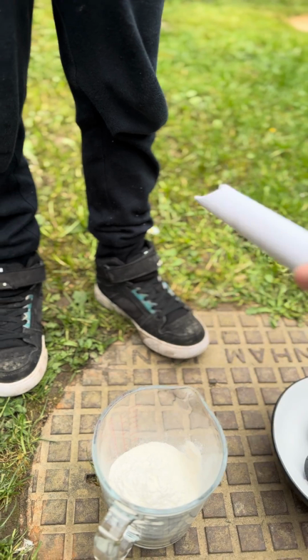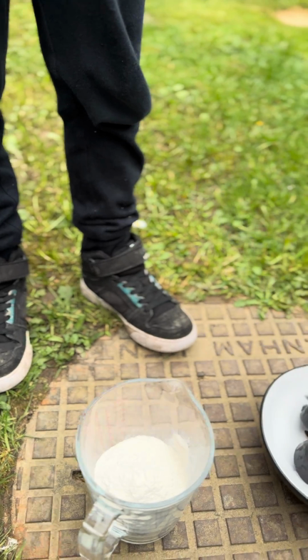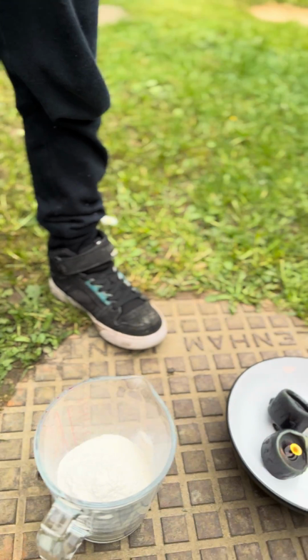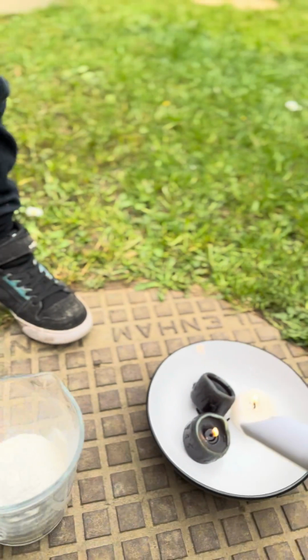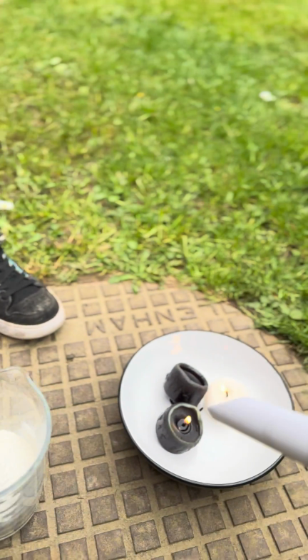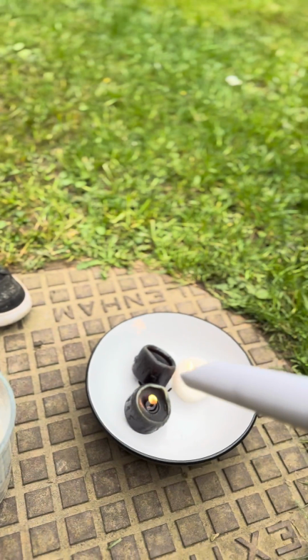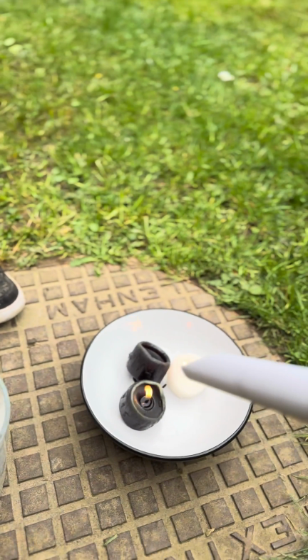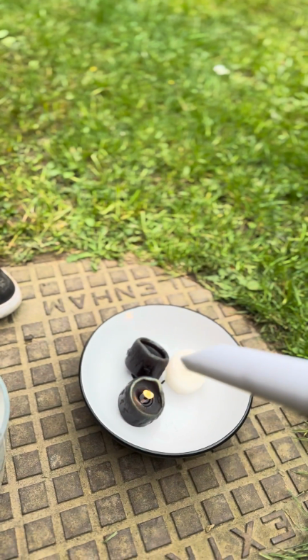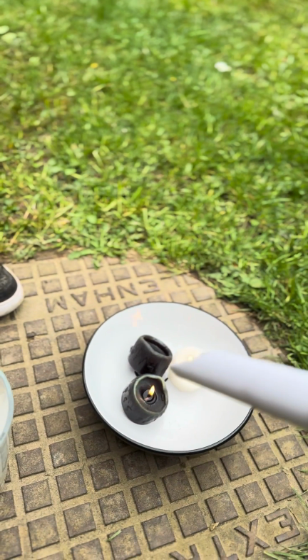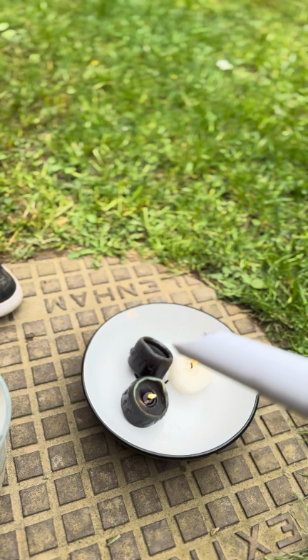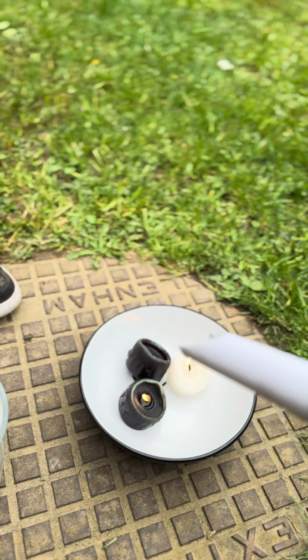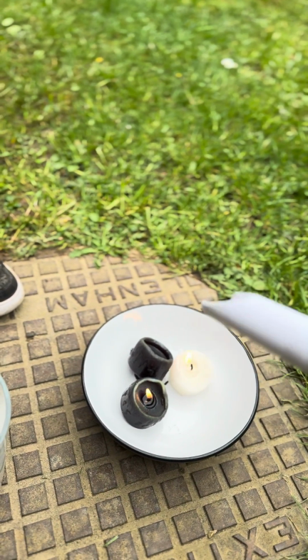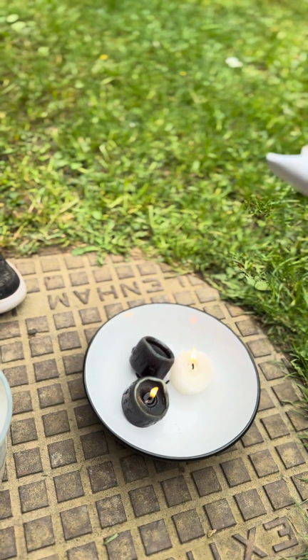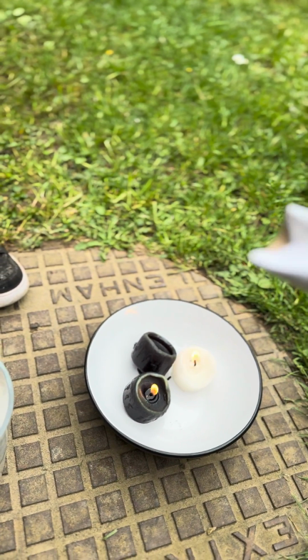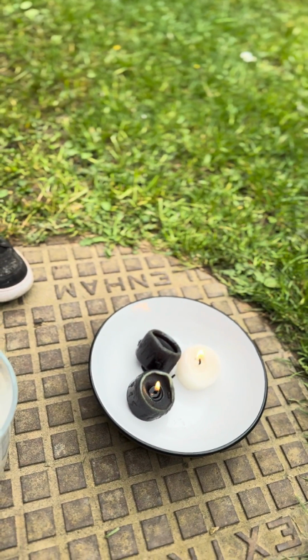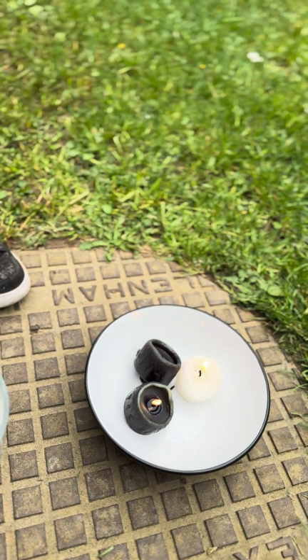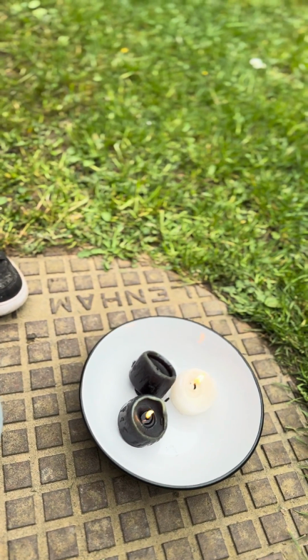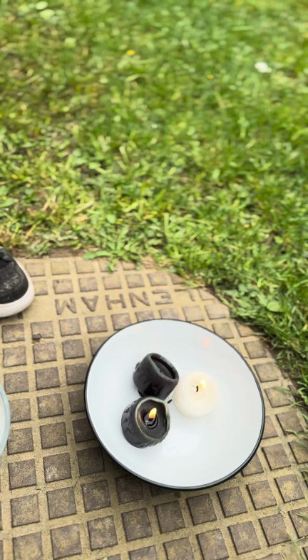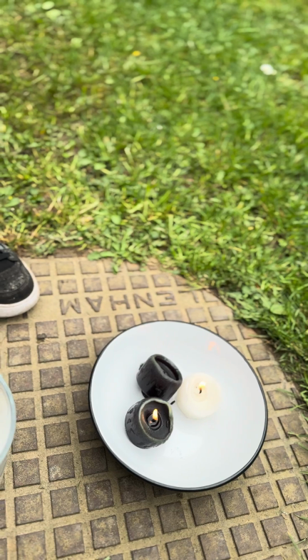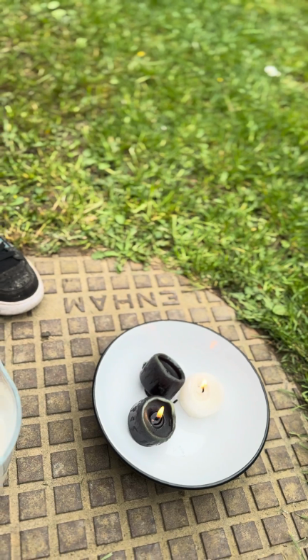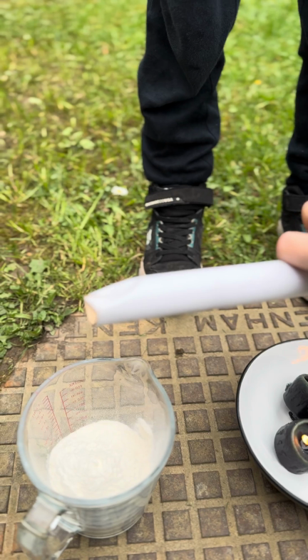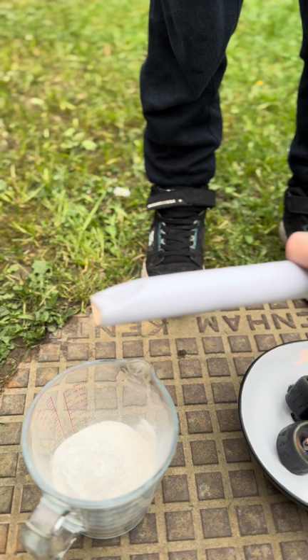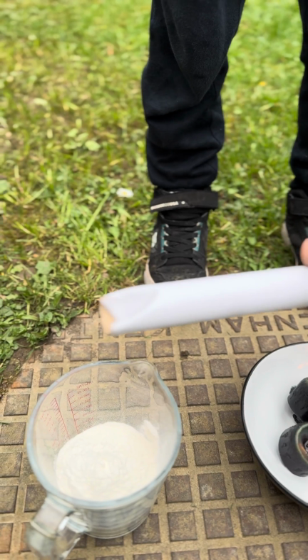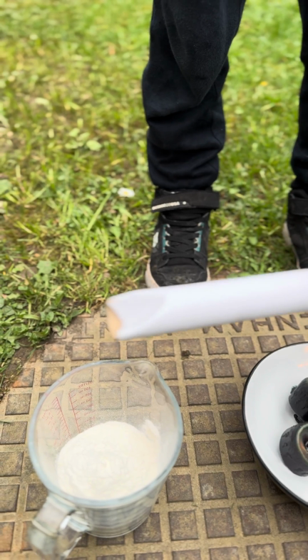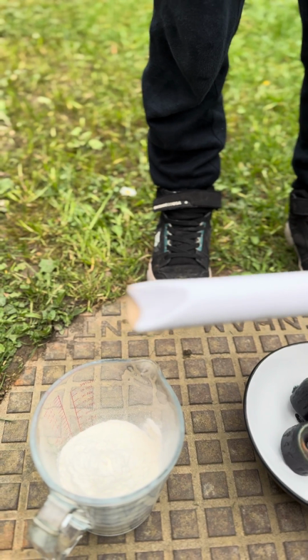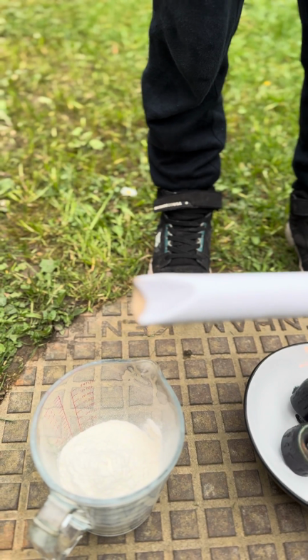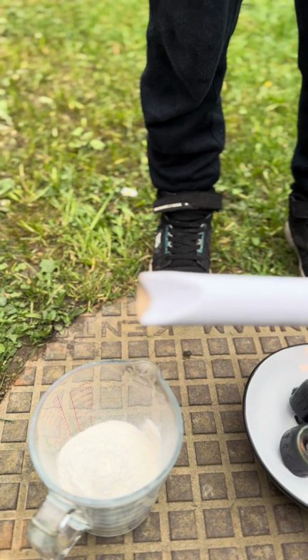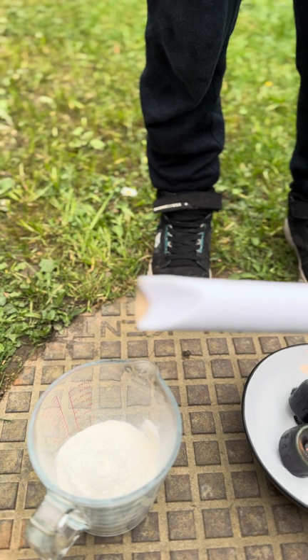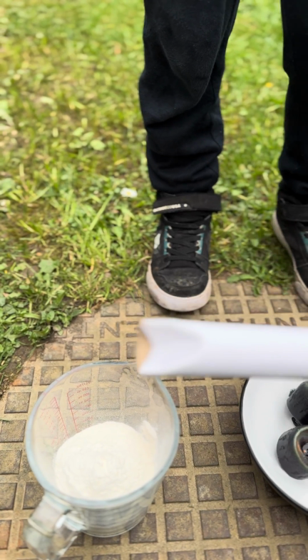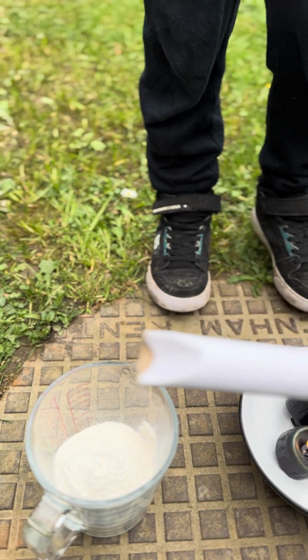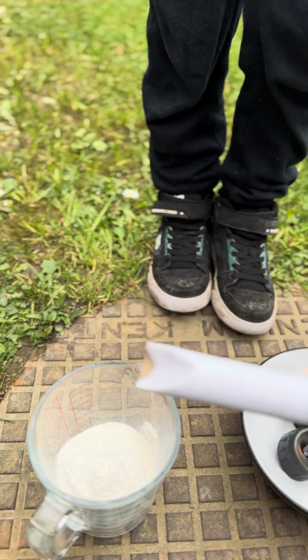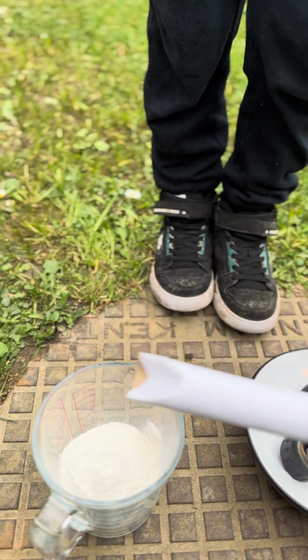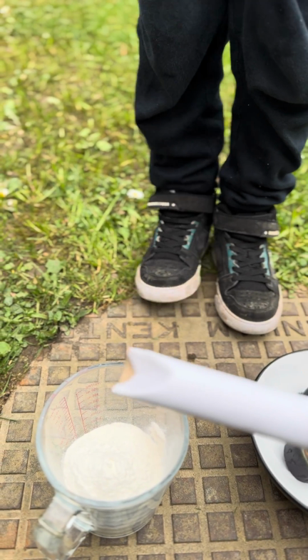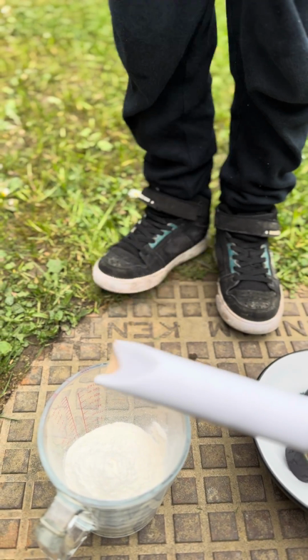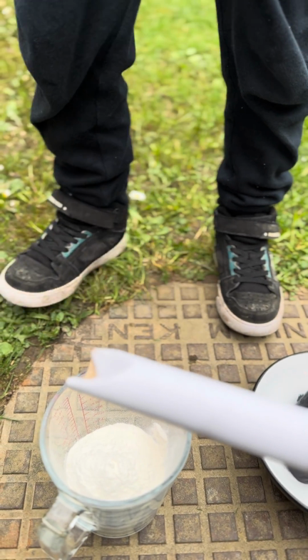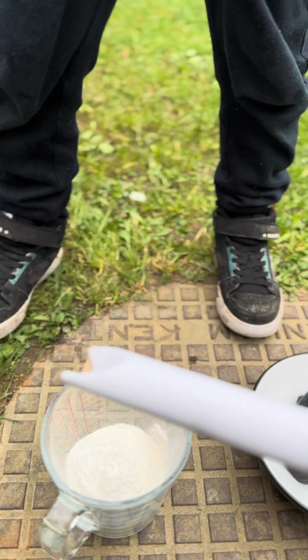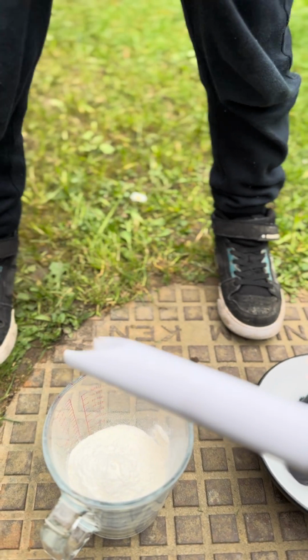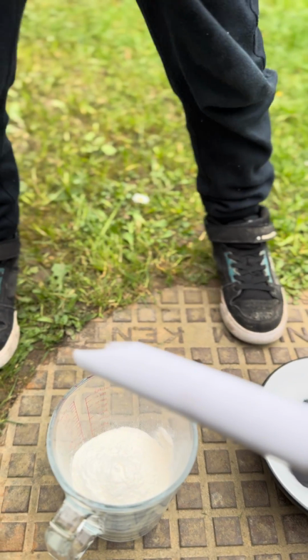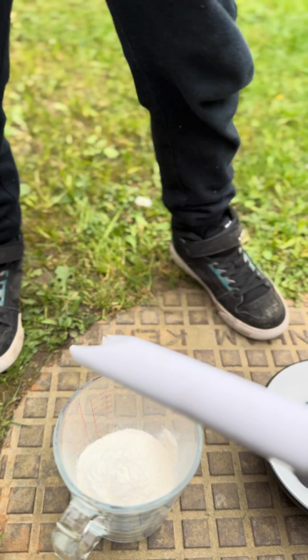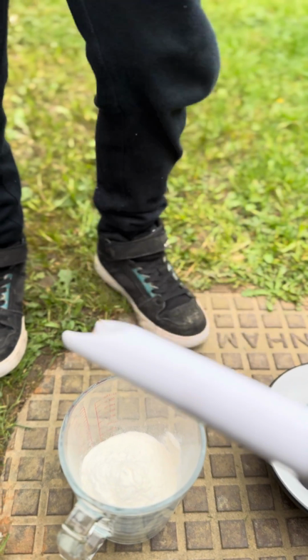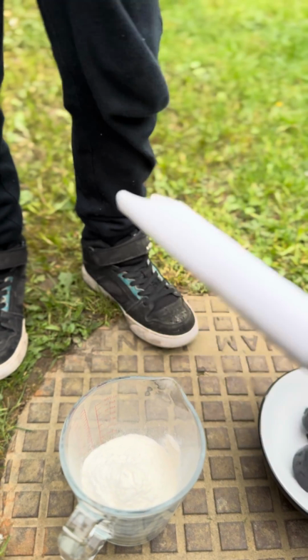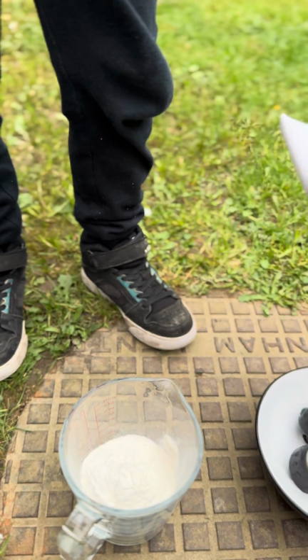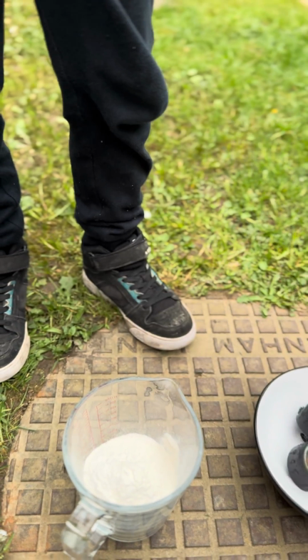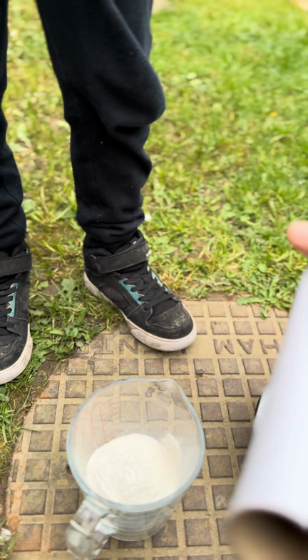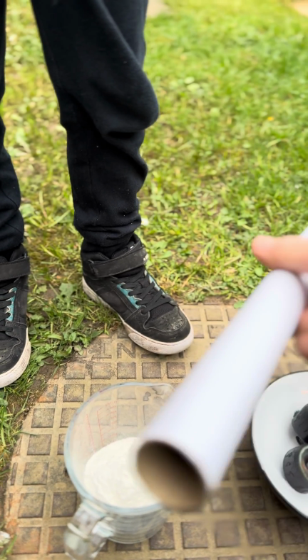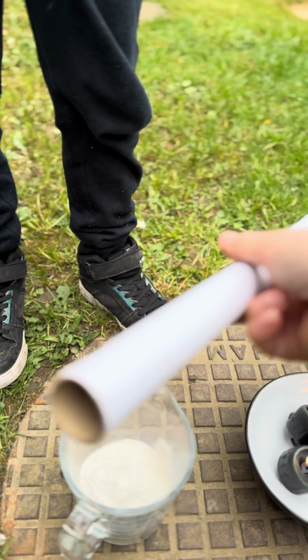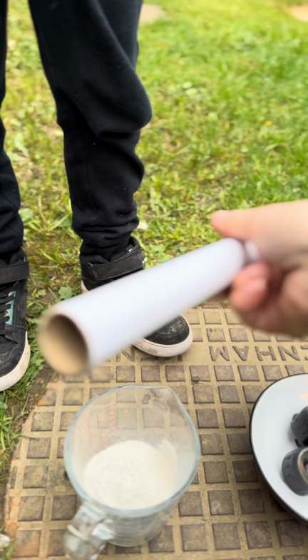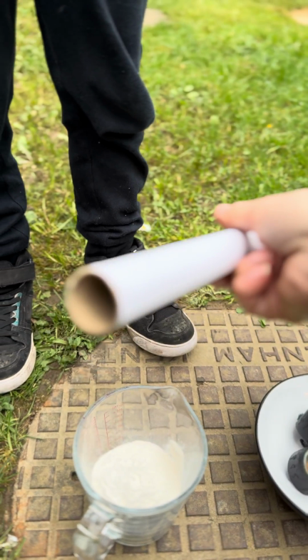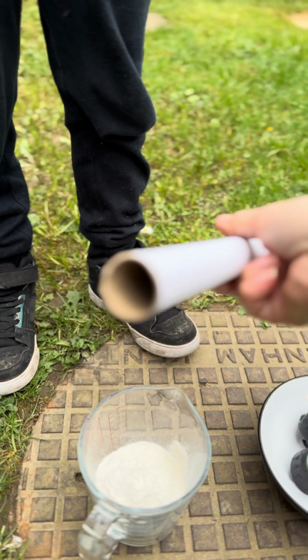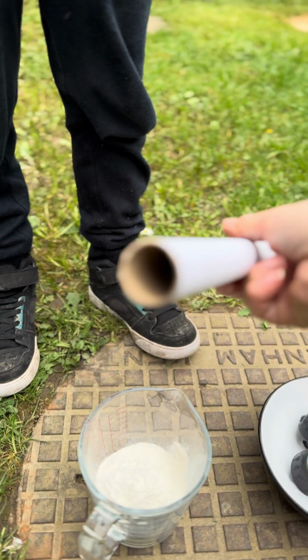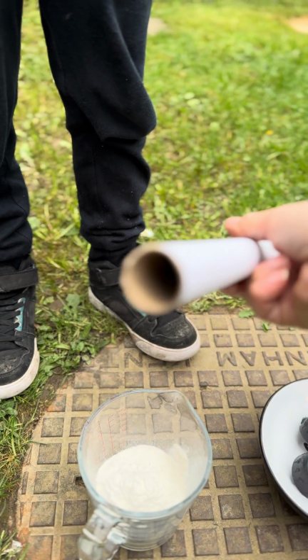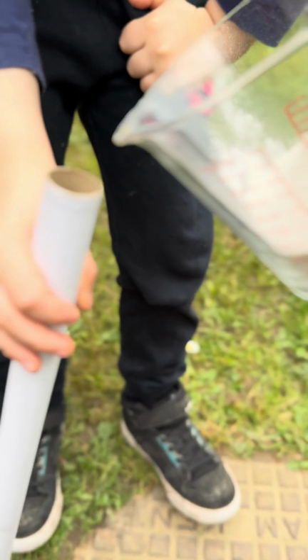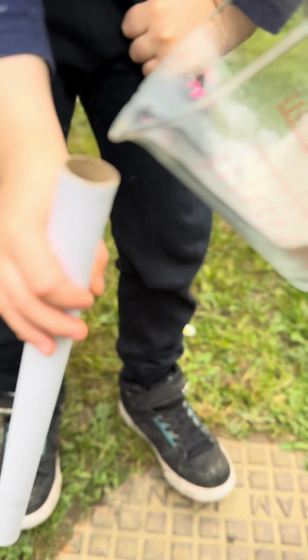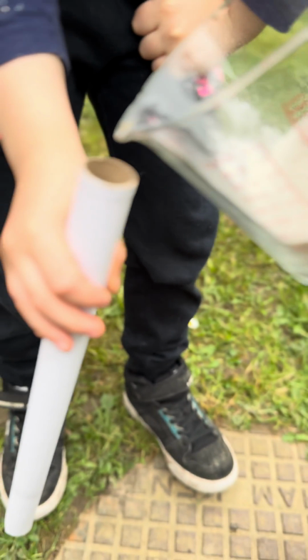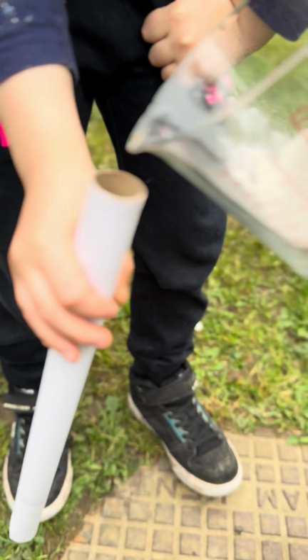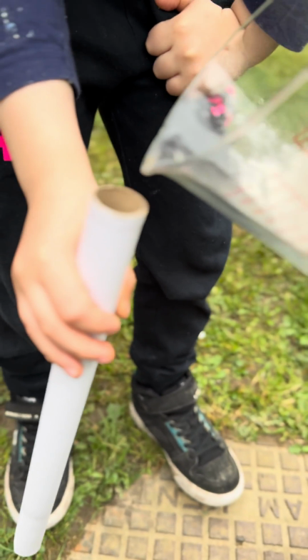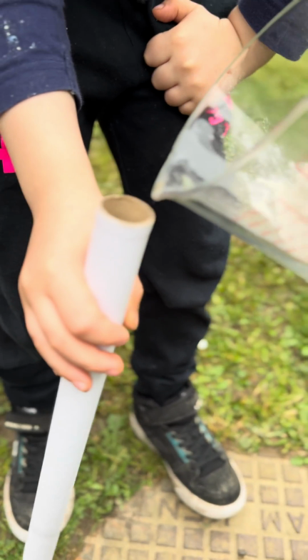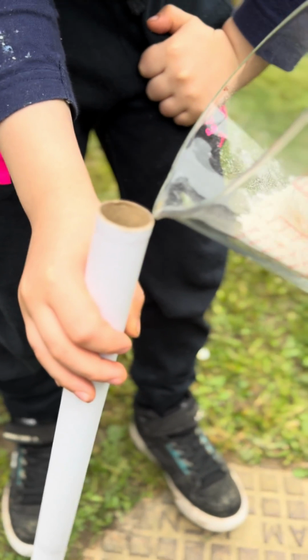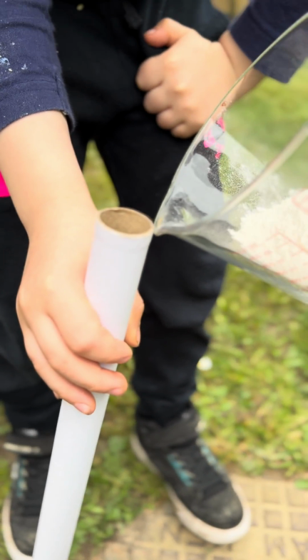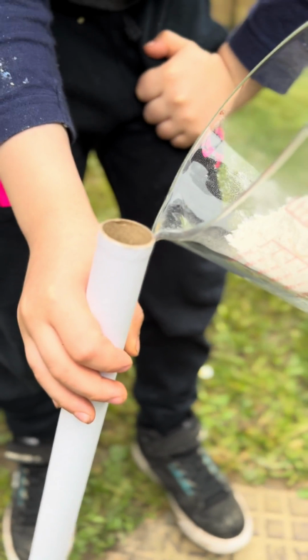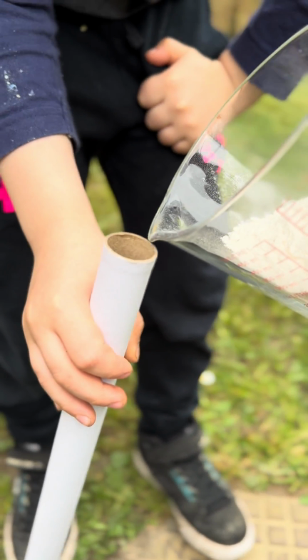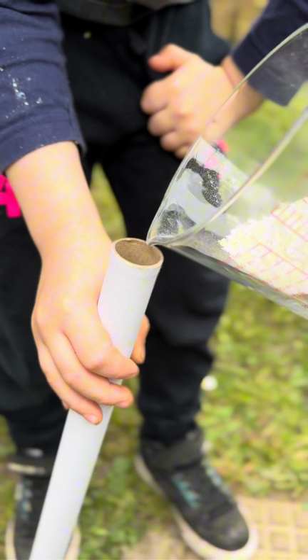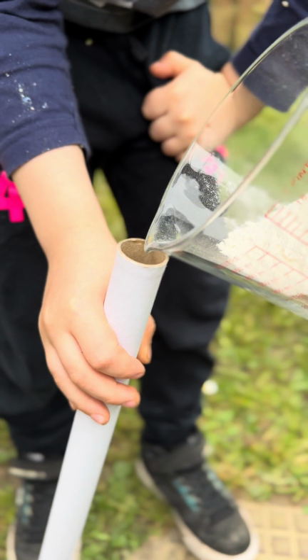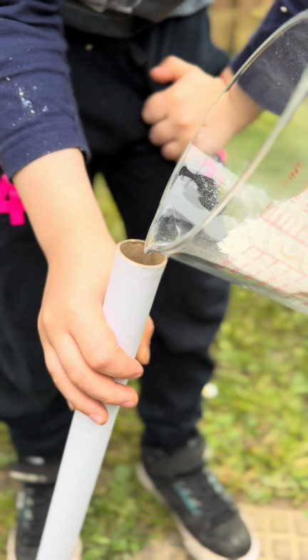It'll burn but it won't explode. To make it explode, we need to make it go poof. So we squashed the end of a tube and we're going to put some flour inside it and then we're going to blow down this end.